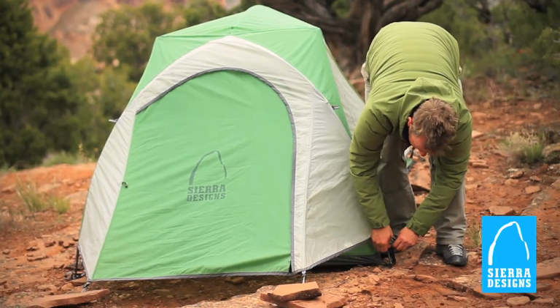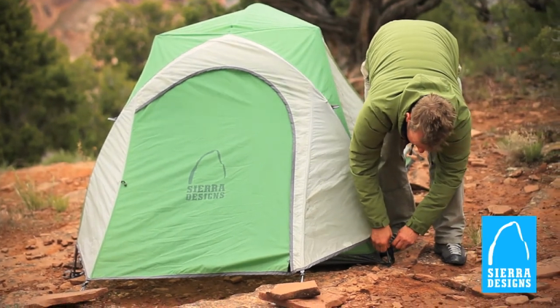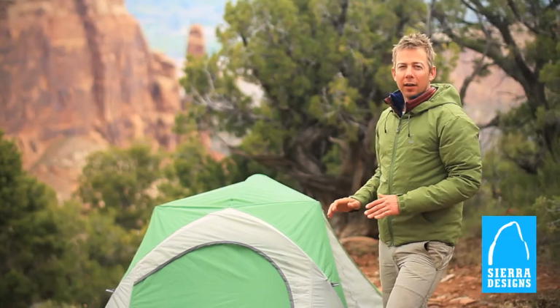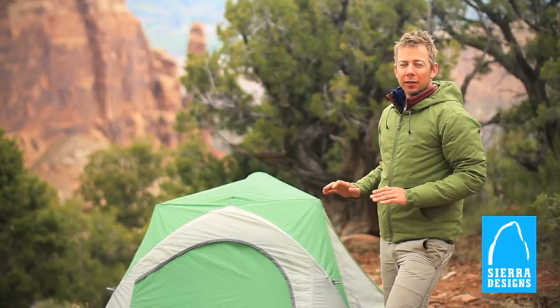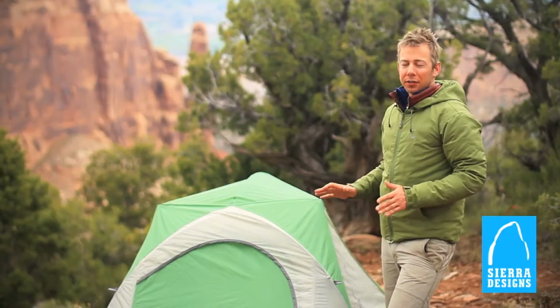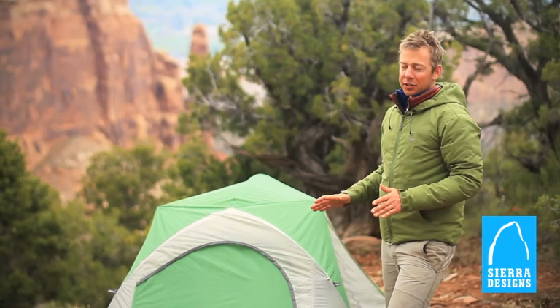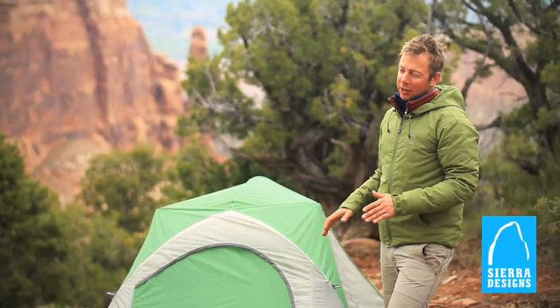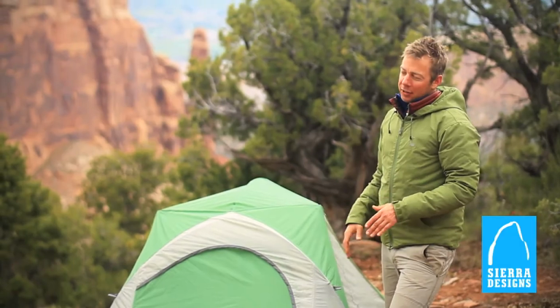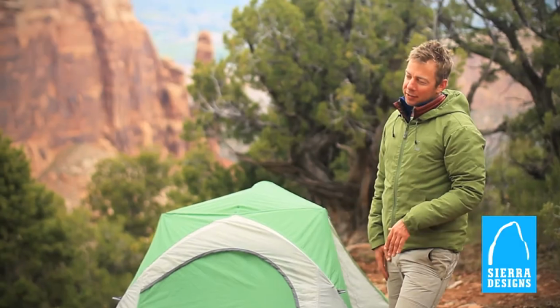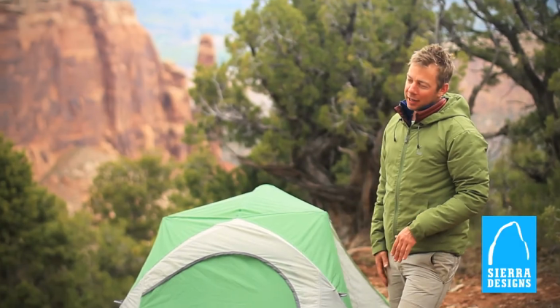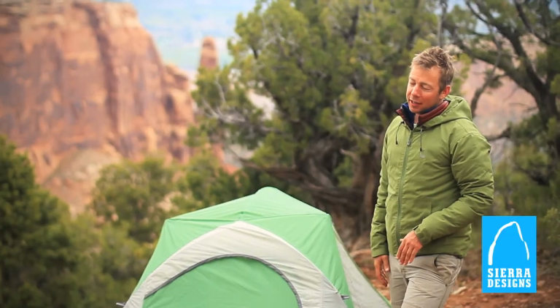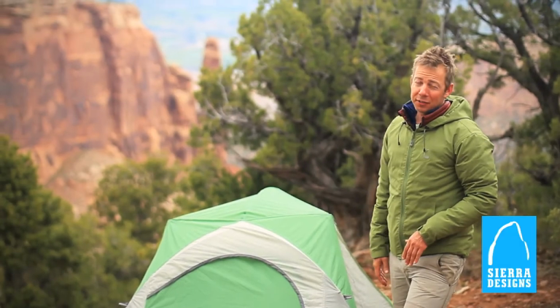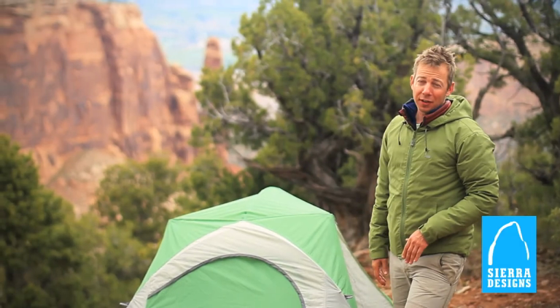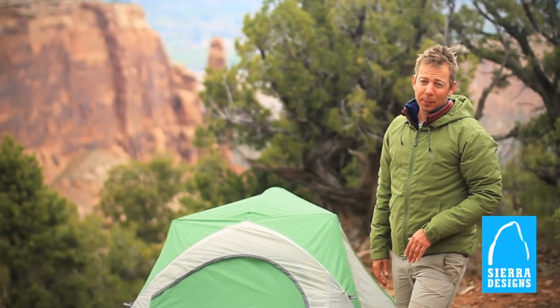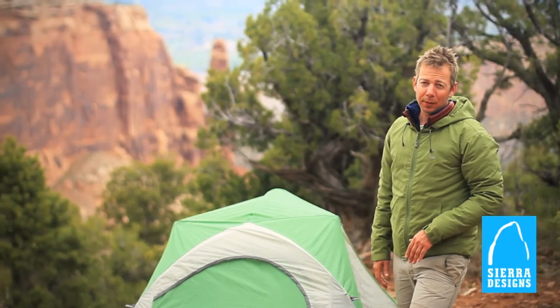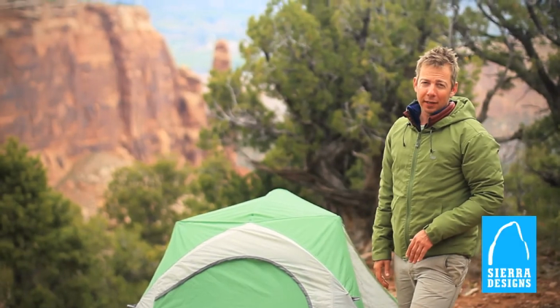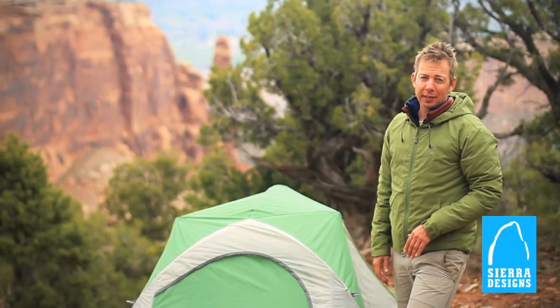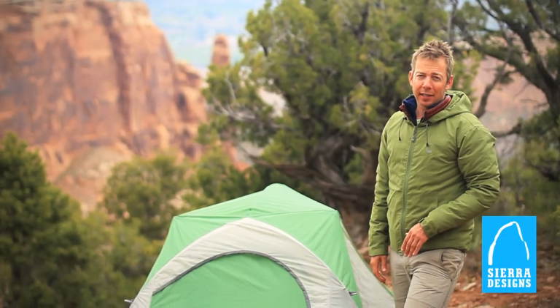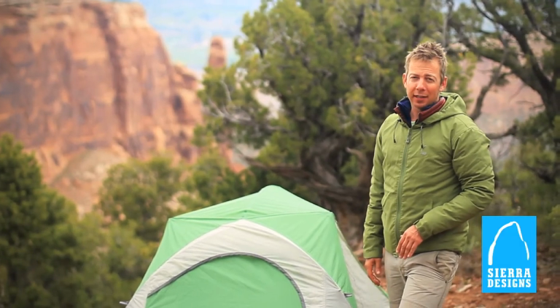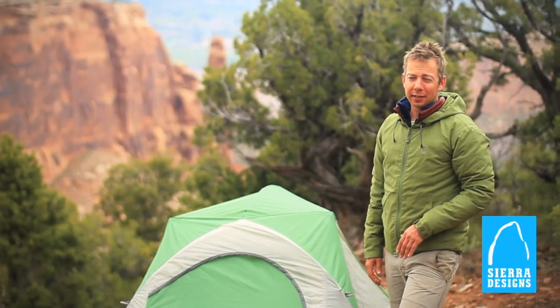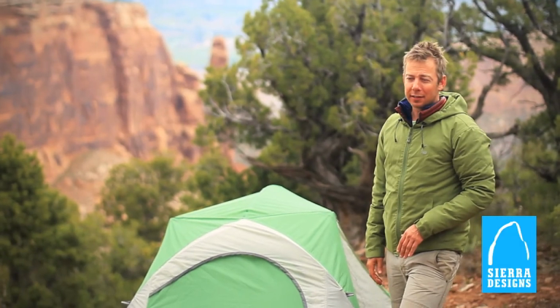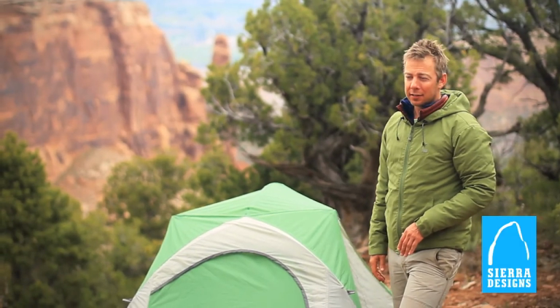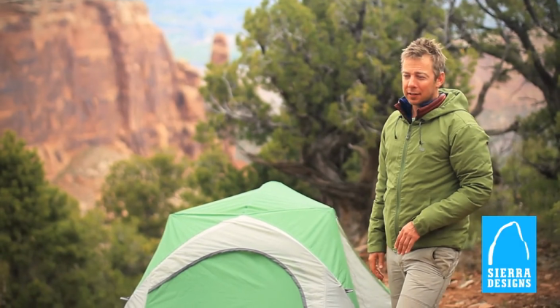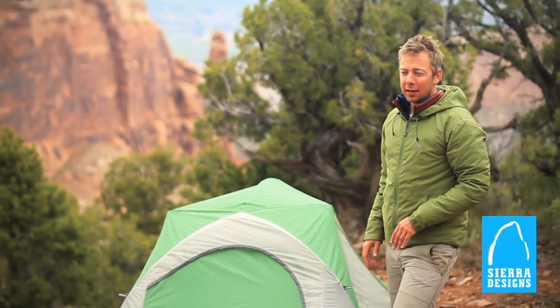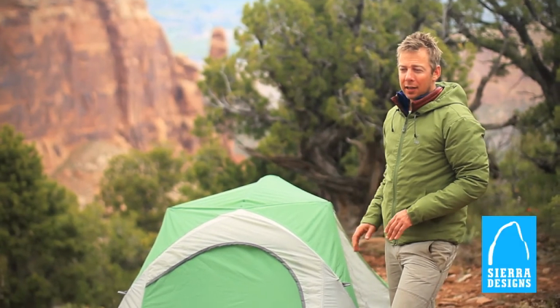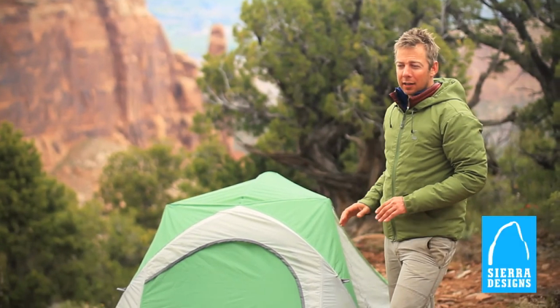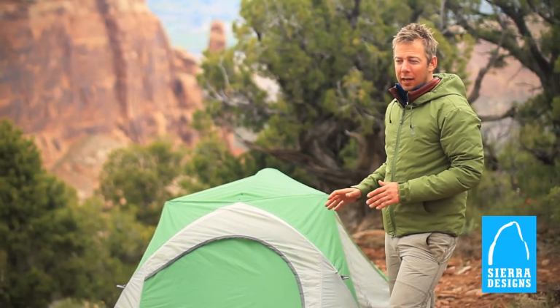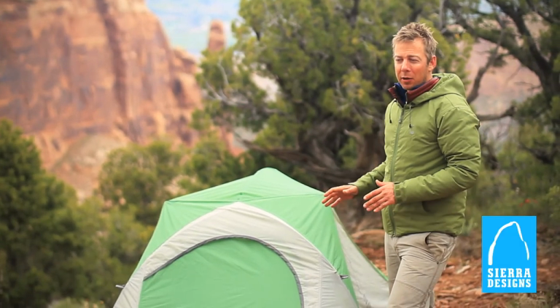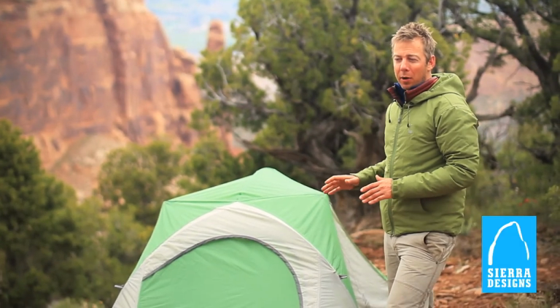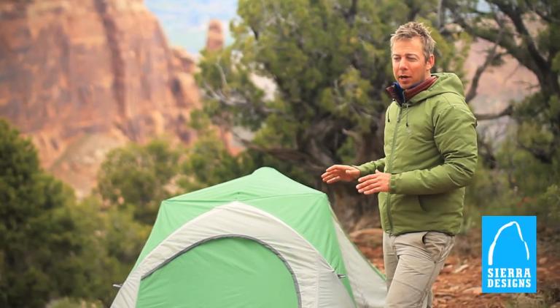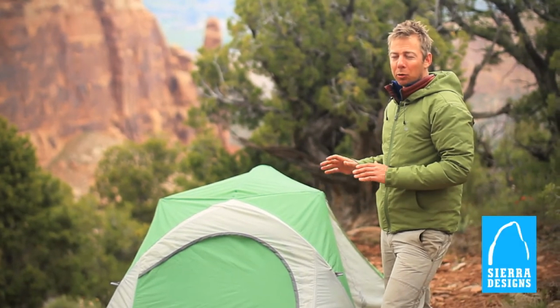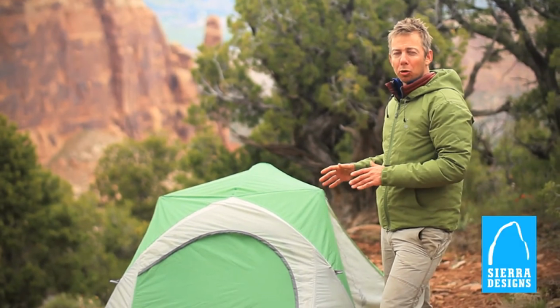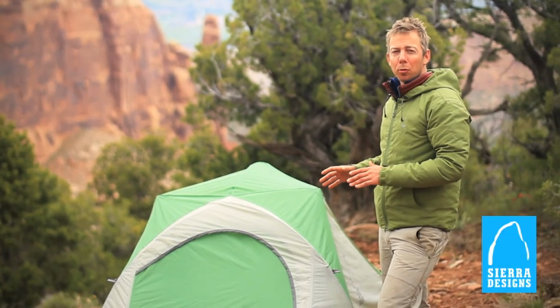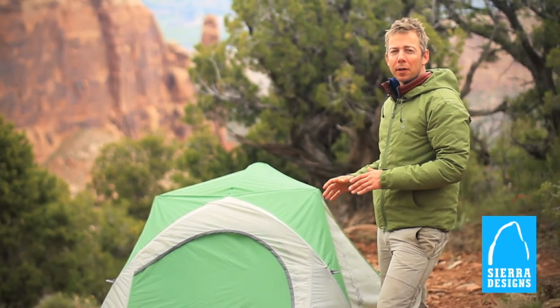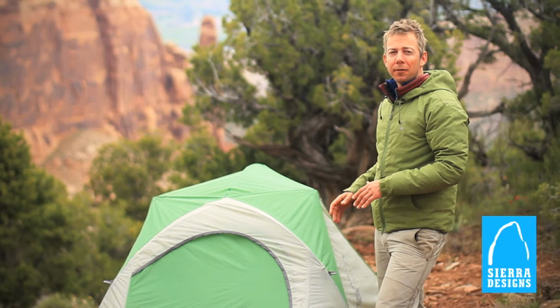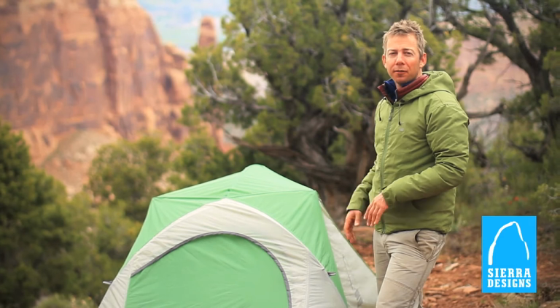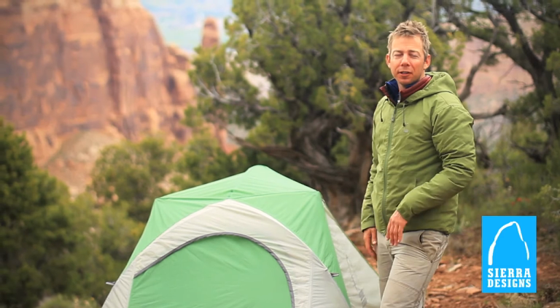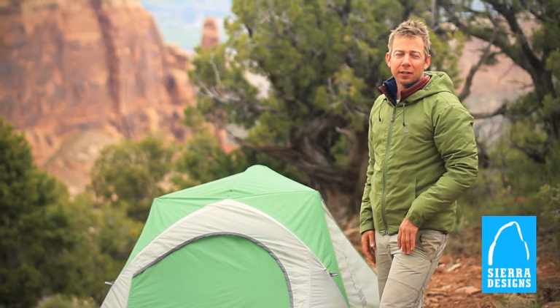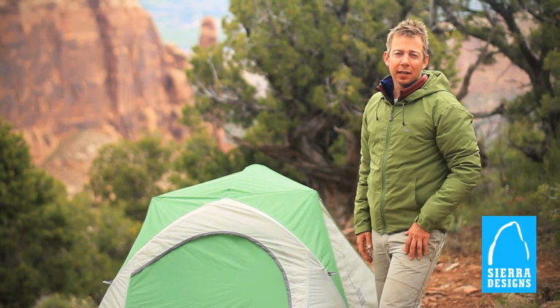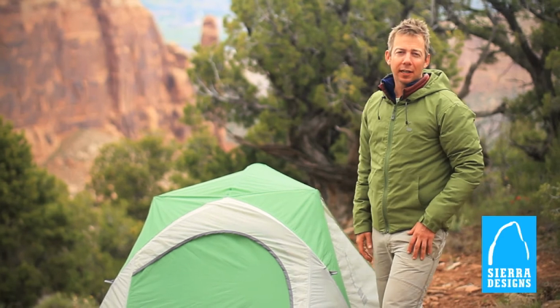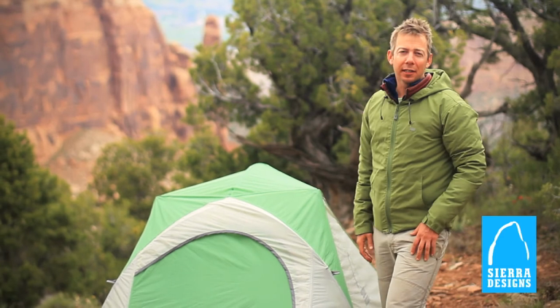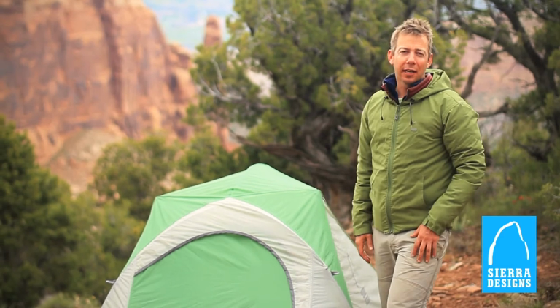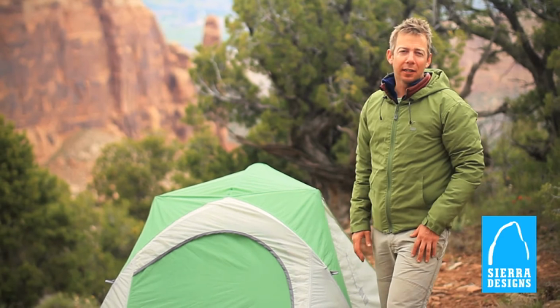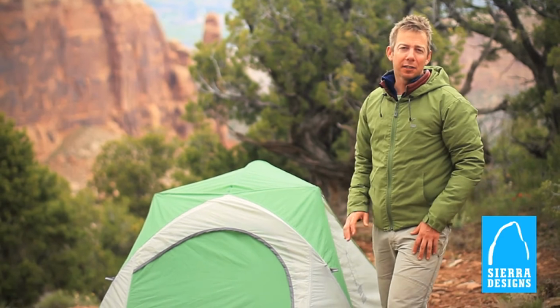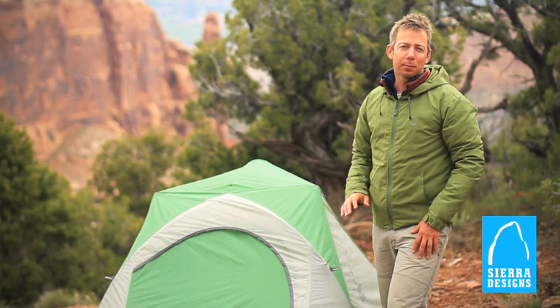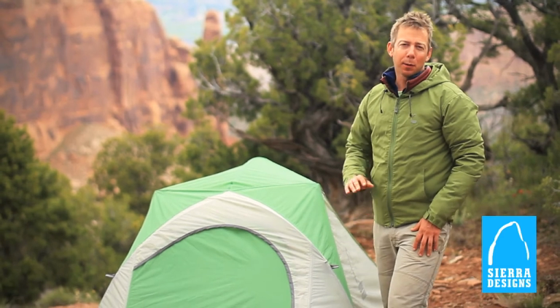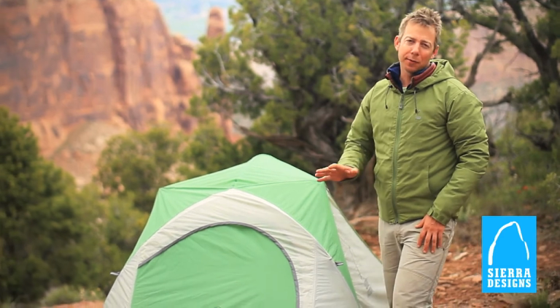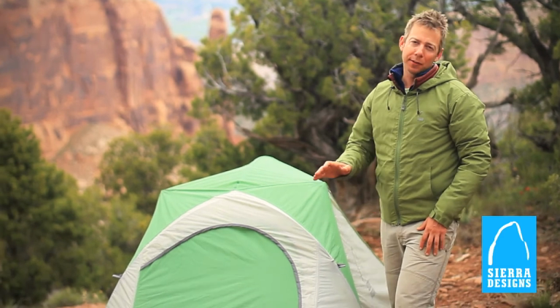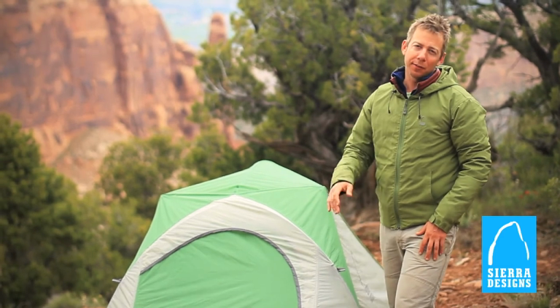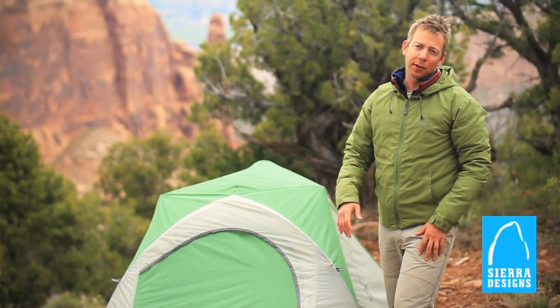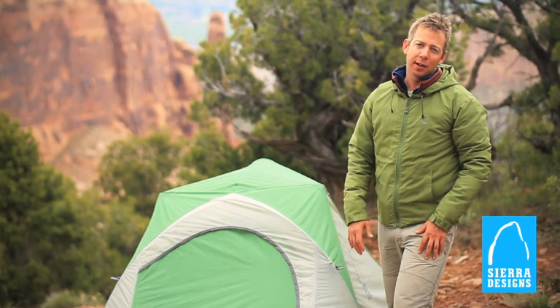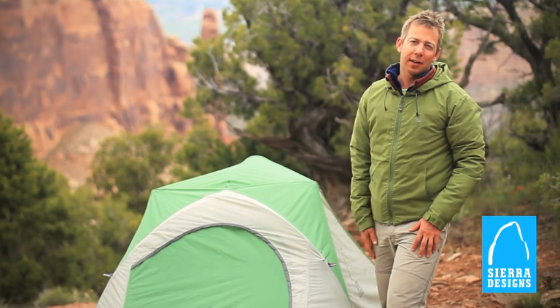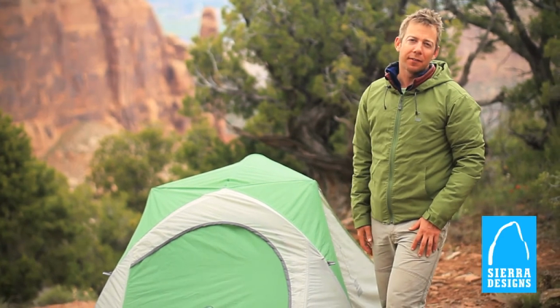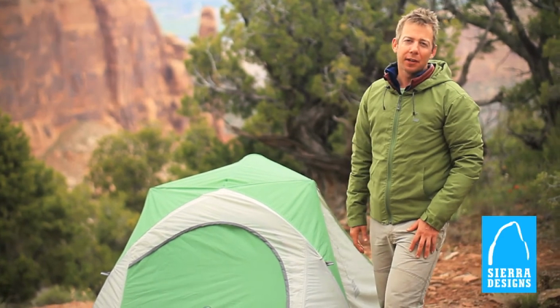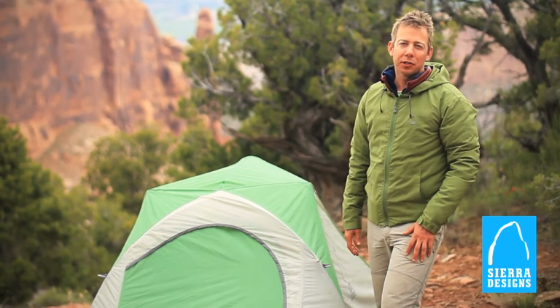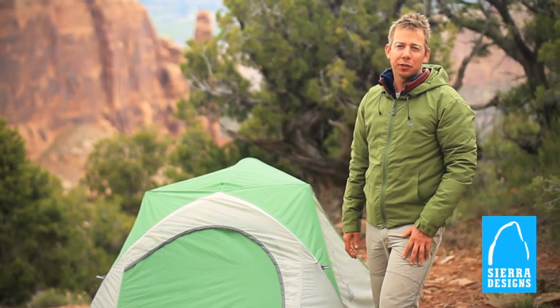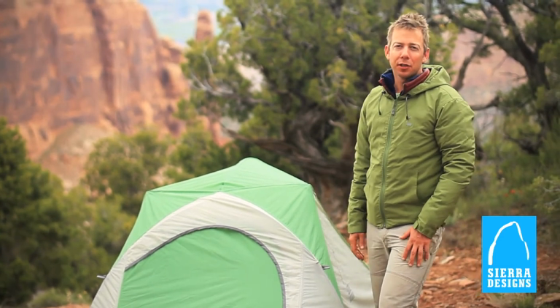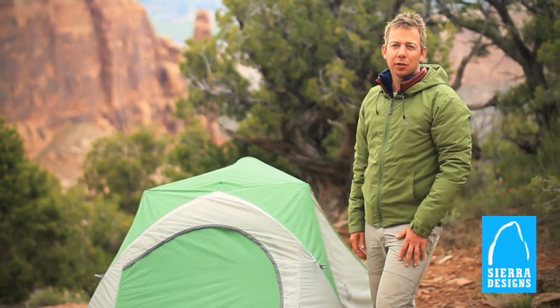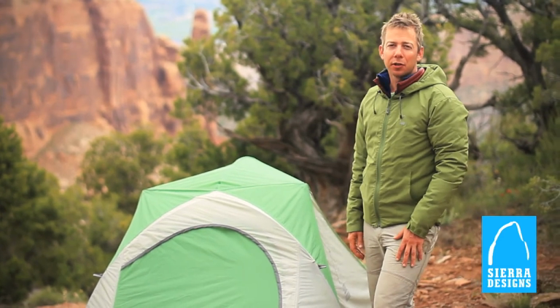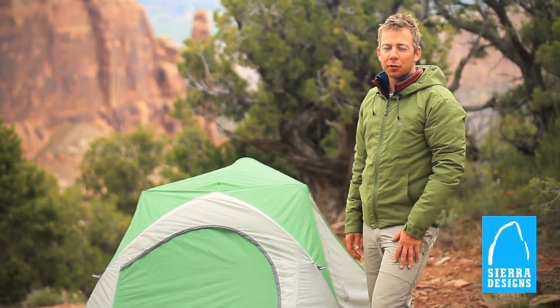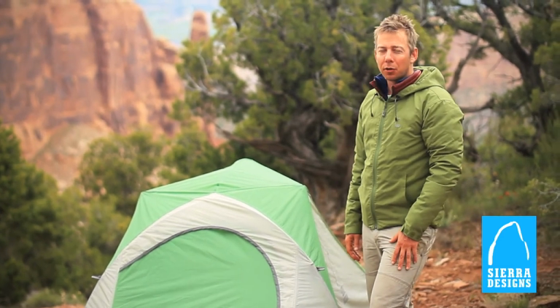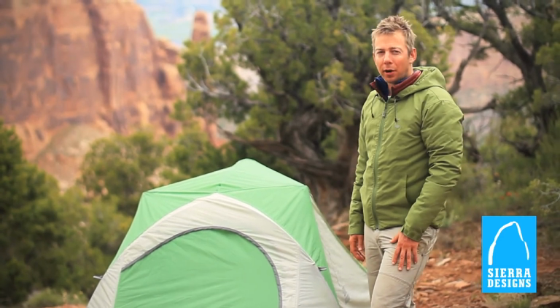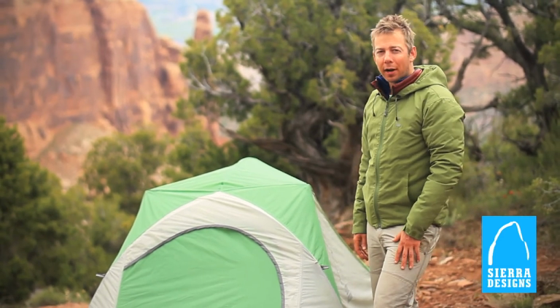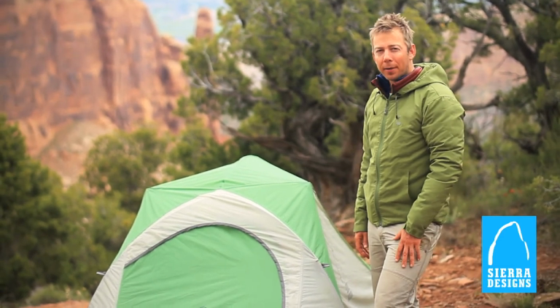The Sierra Designs Vaporlight tents: lightweight, roomy, freestanding tents — perfect for any adventure that you can throw at them.